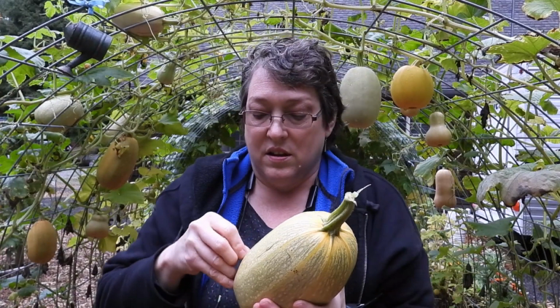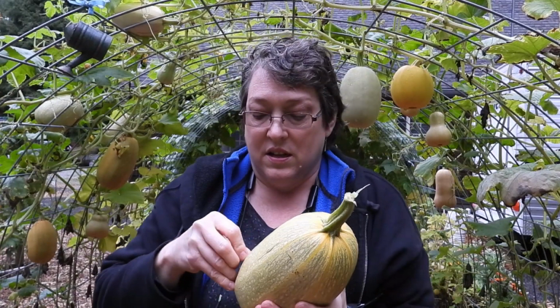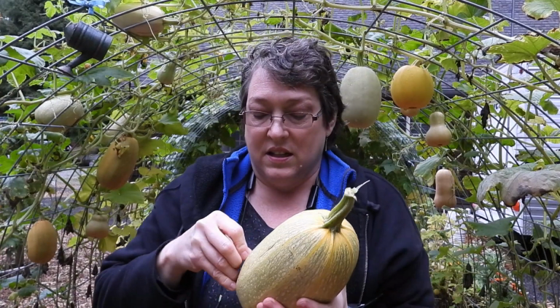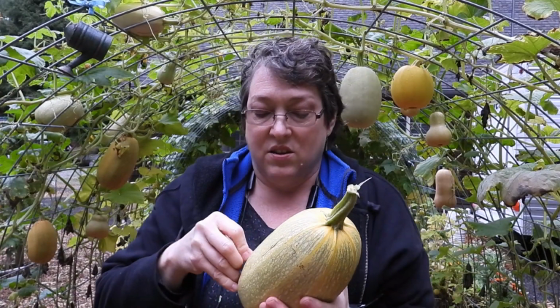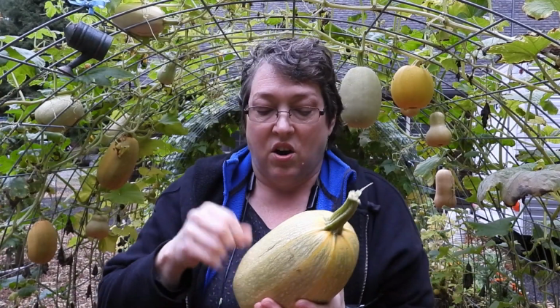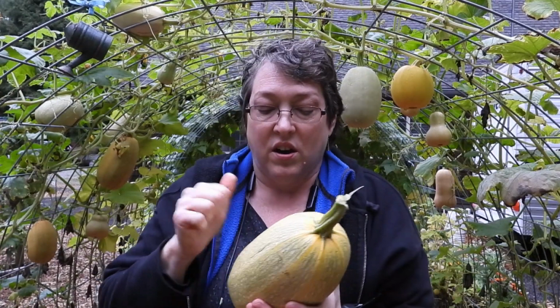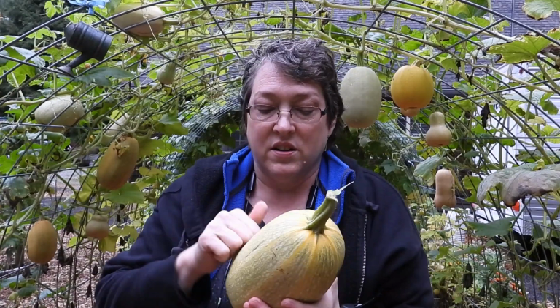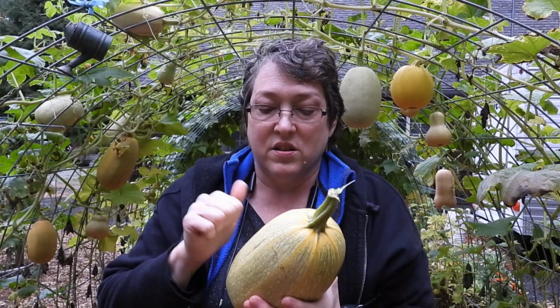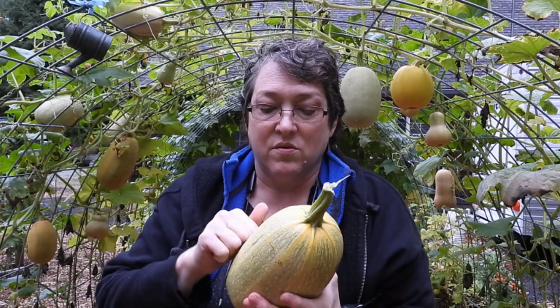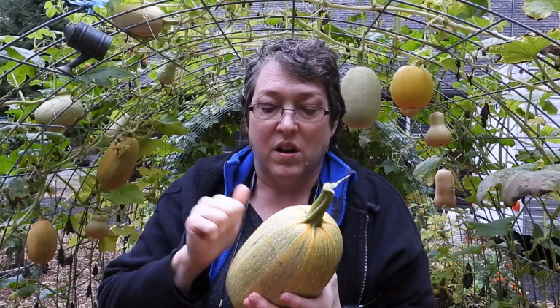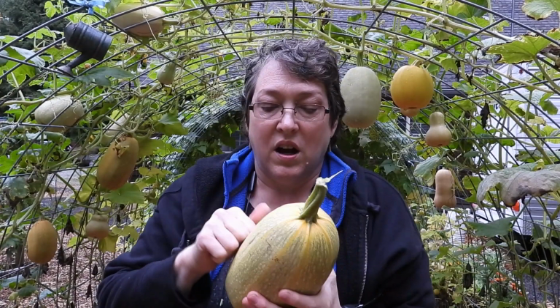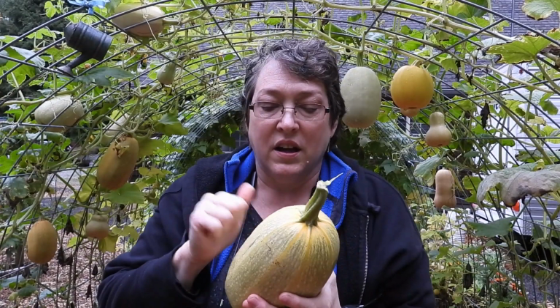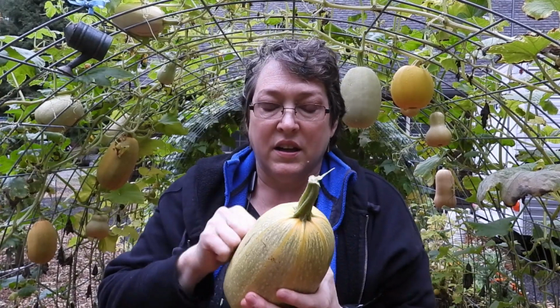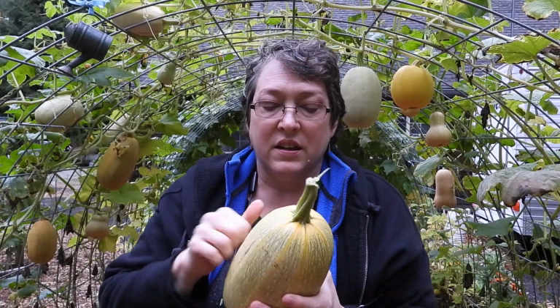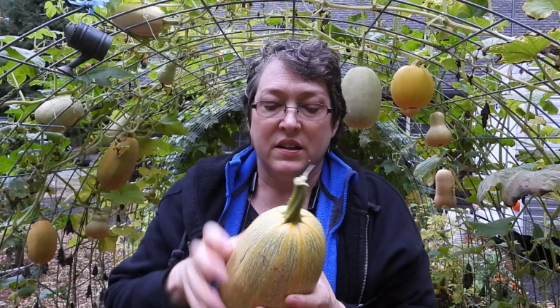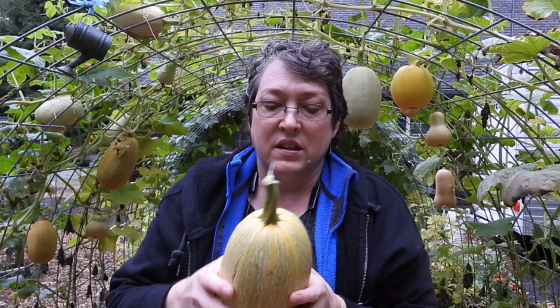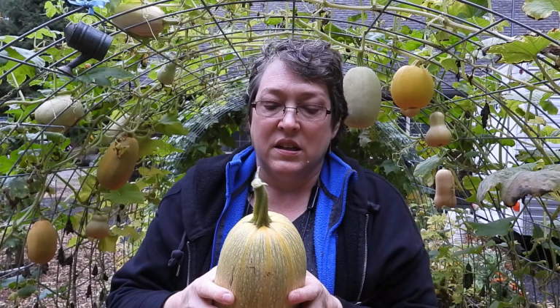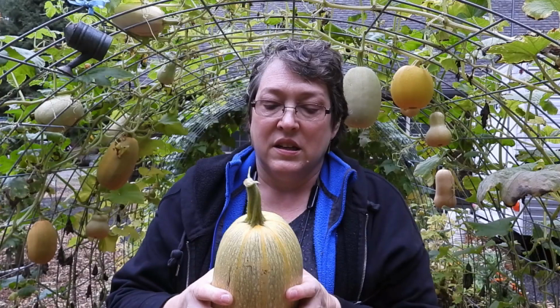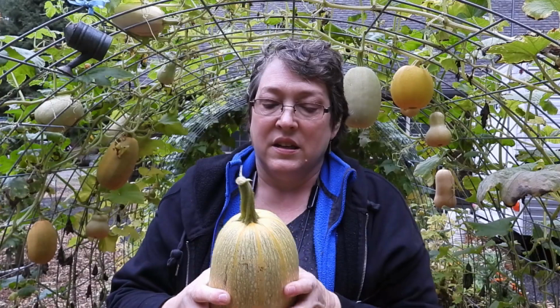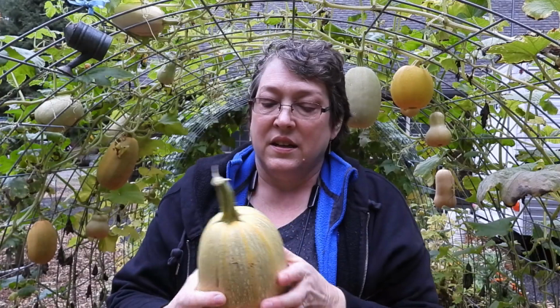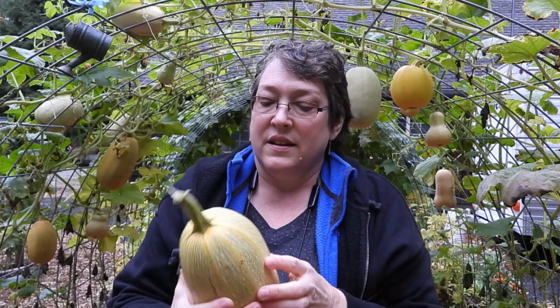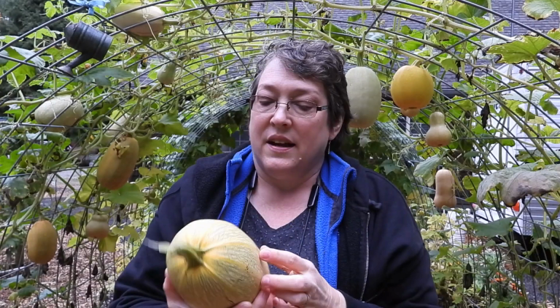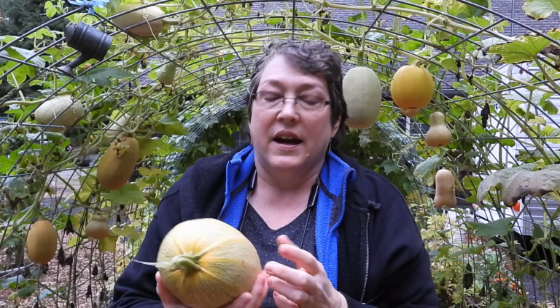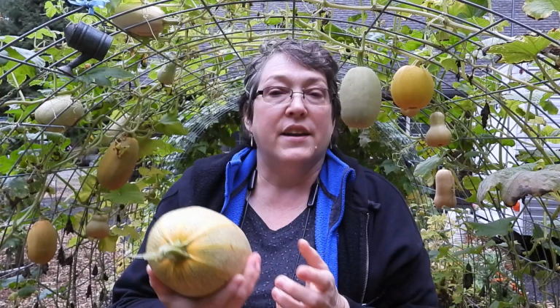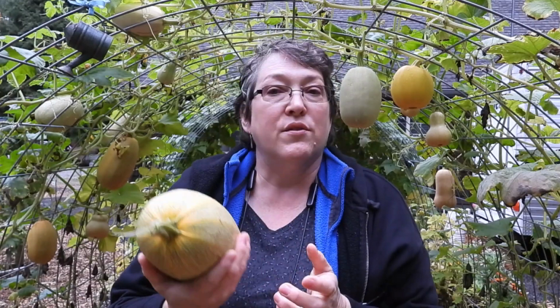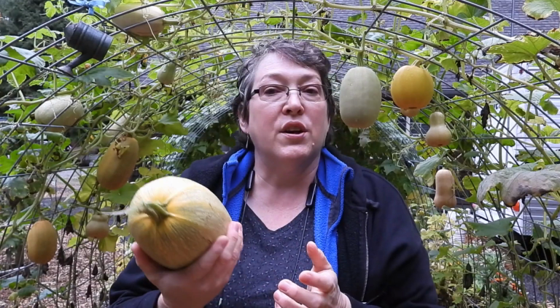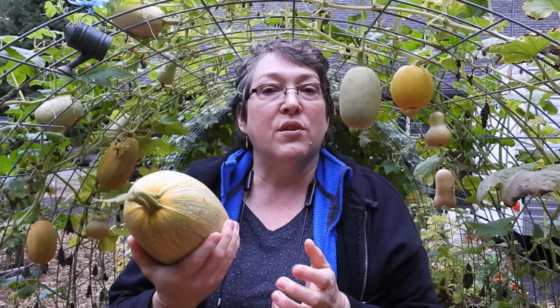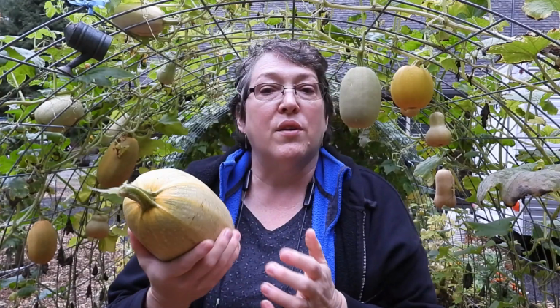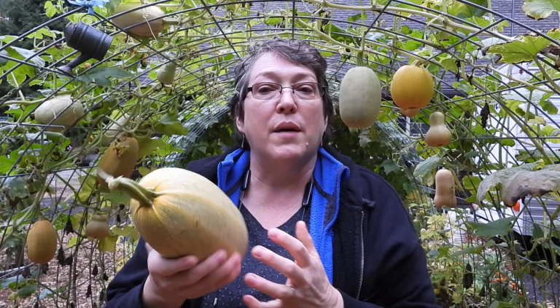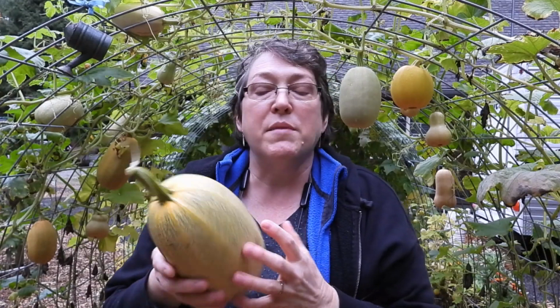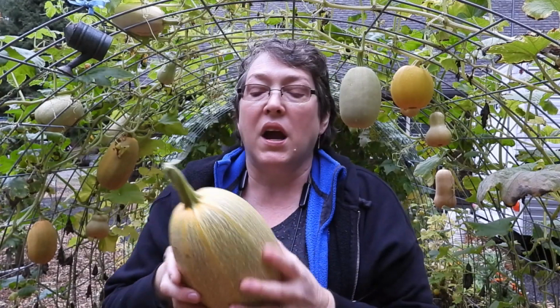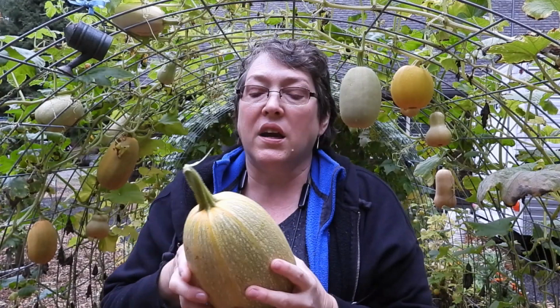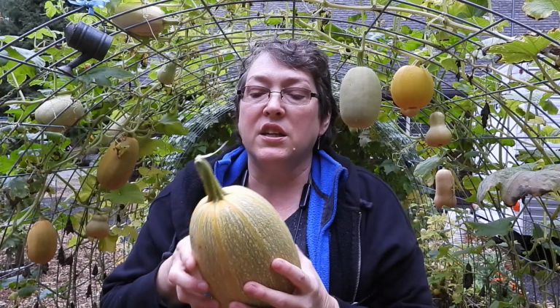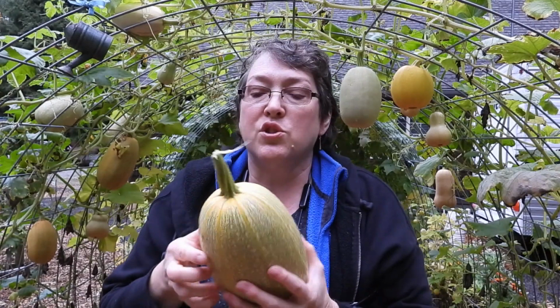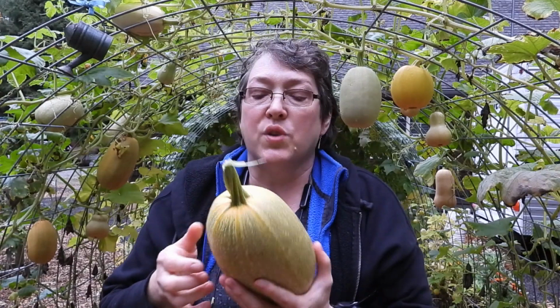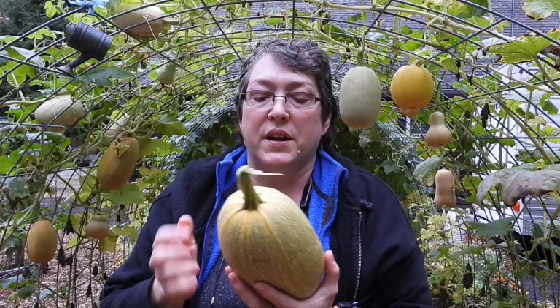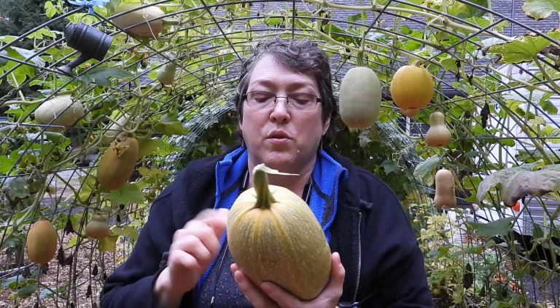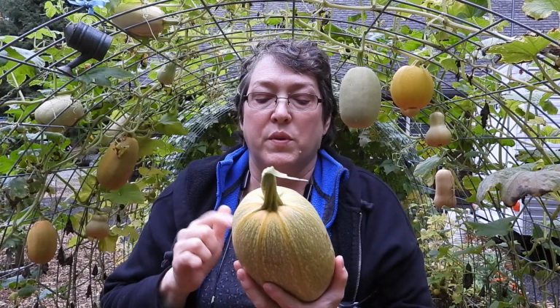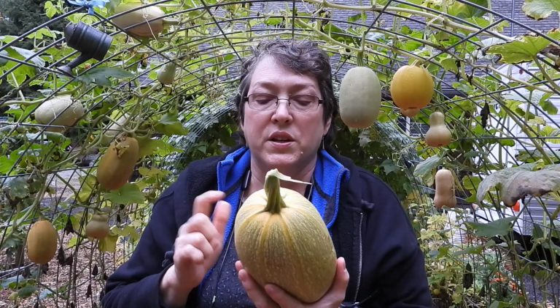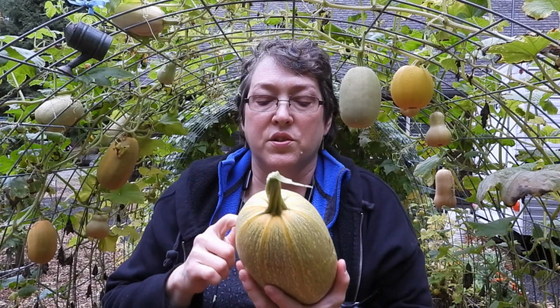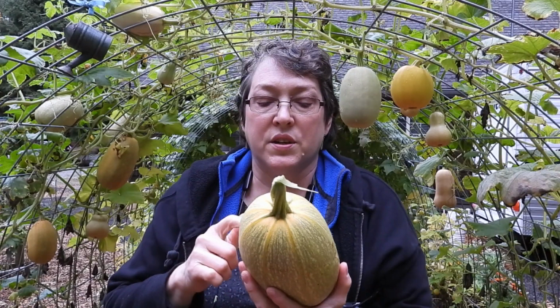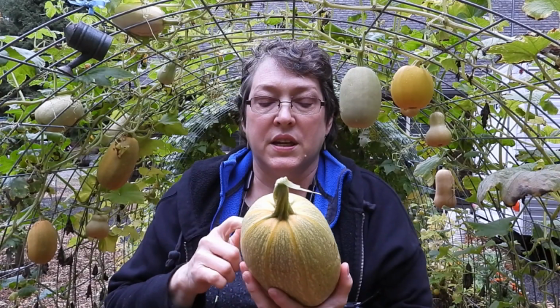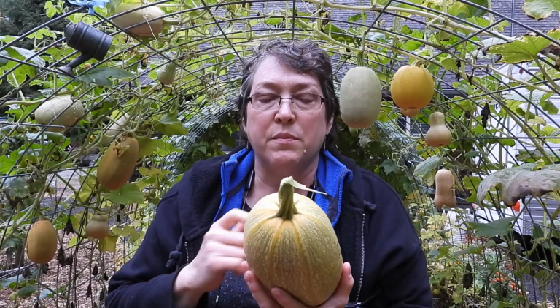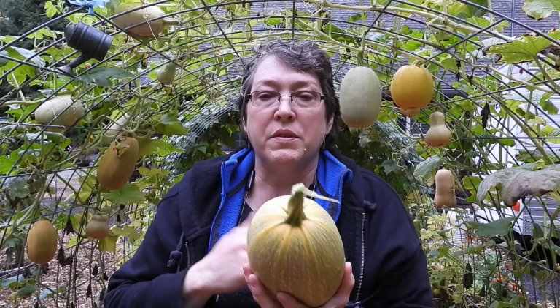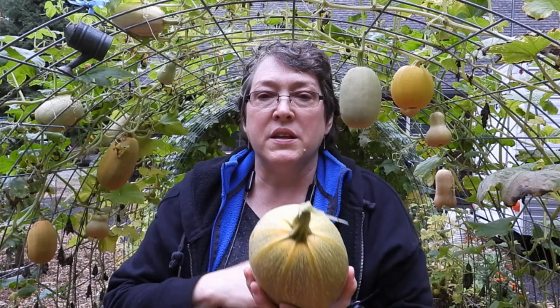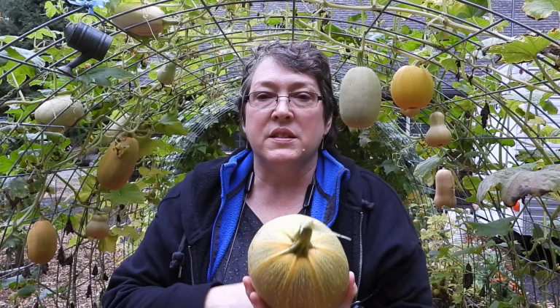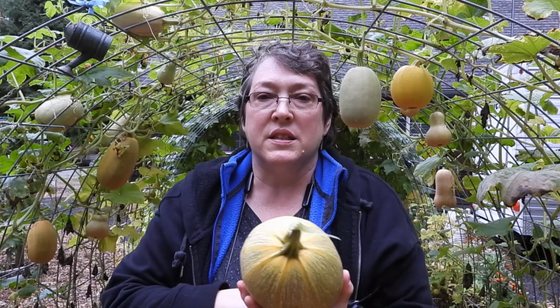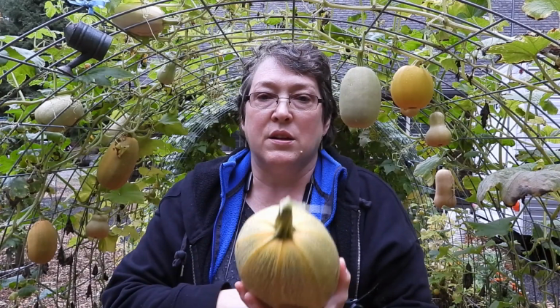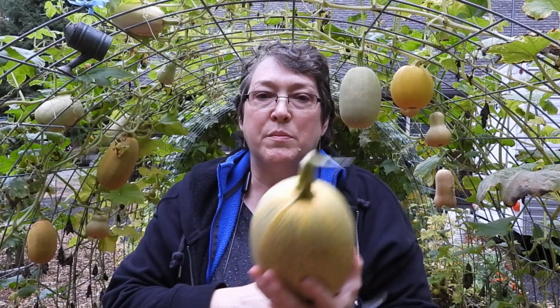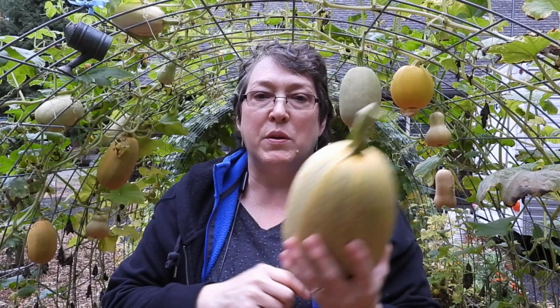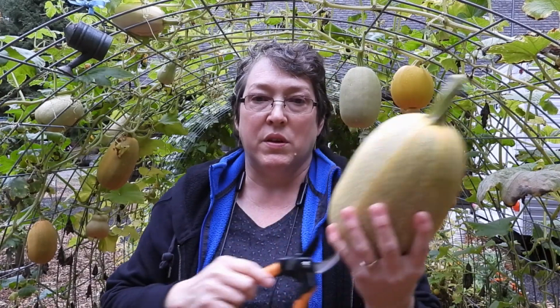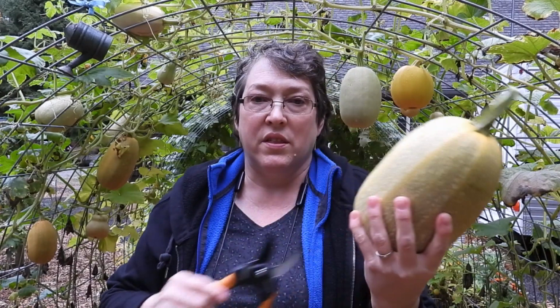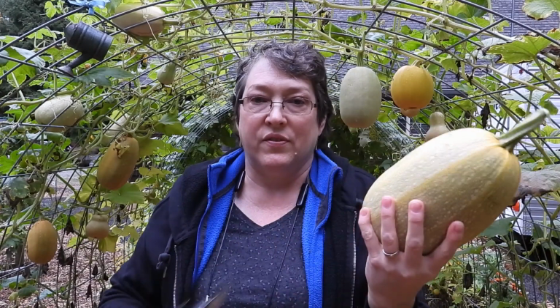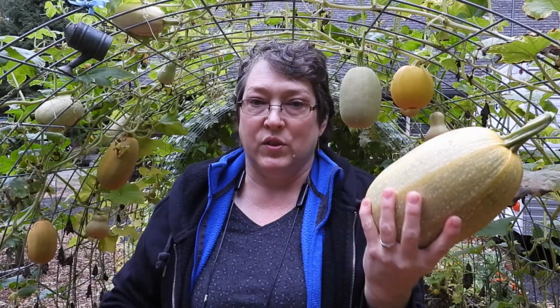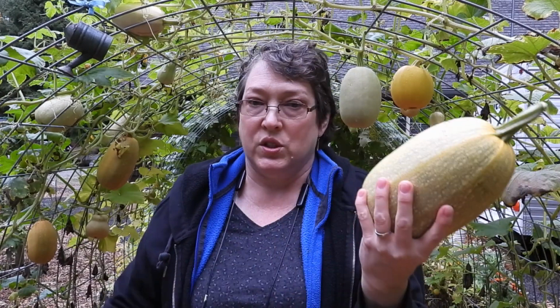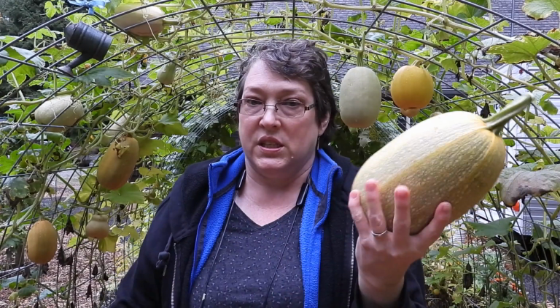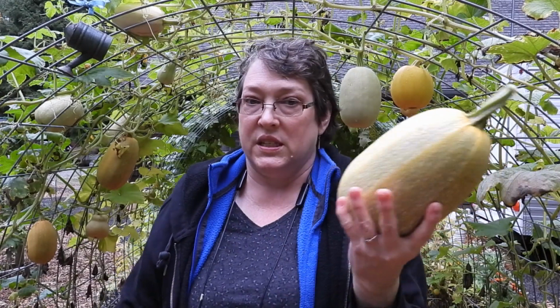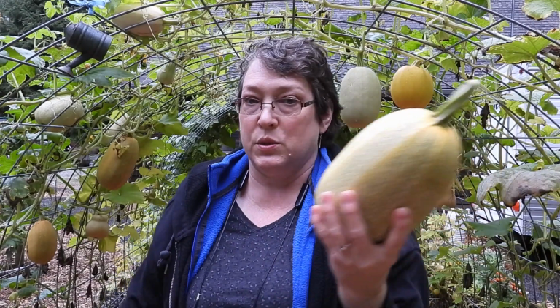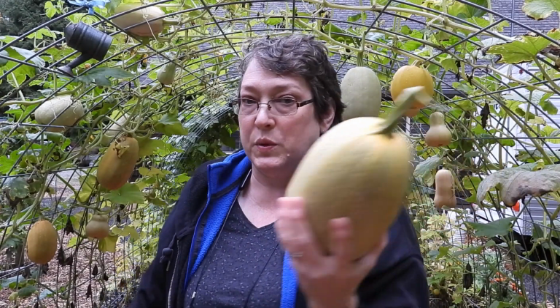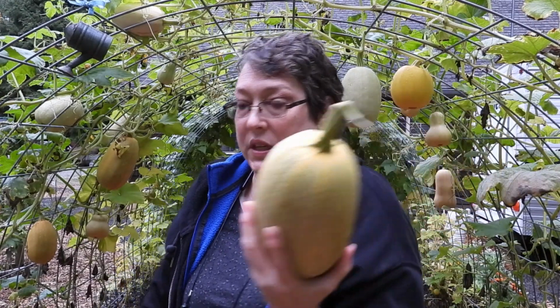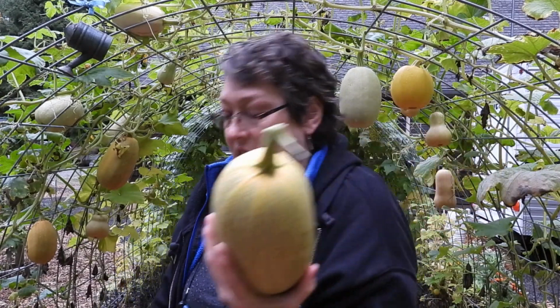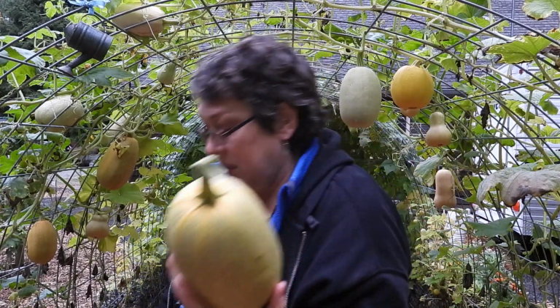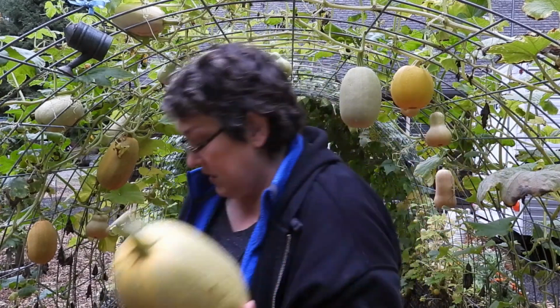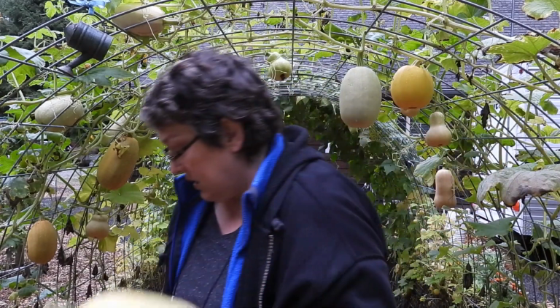It's hard as a rock. I'm not going to try to winter-keep this one — it'll be one of the first things we eat.